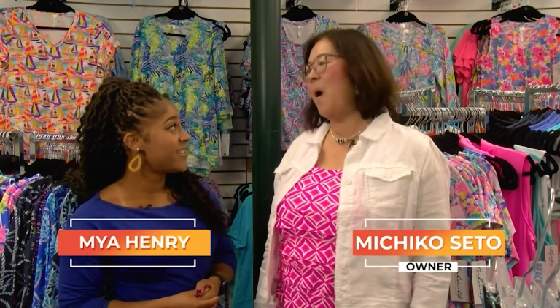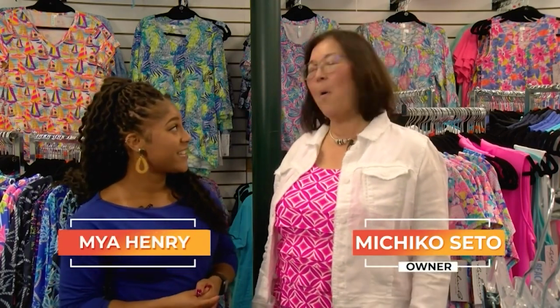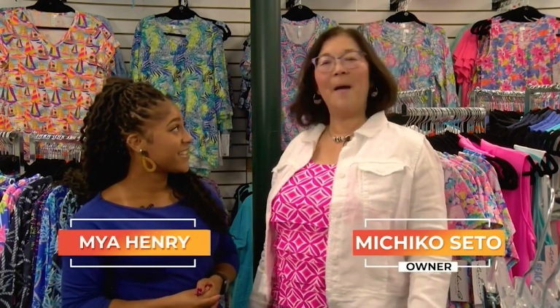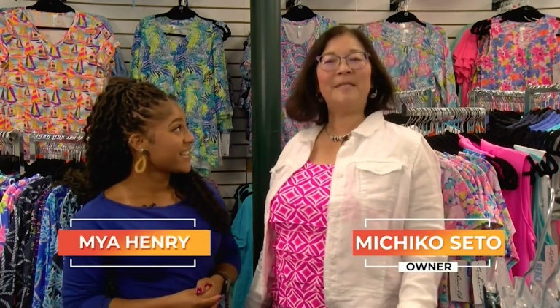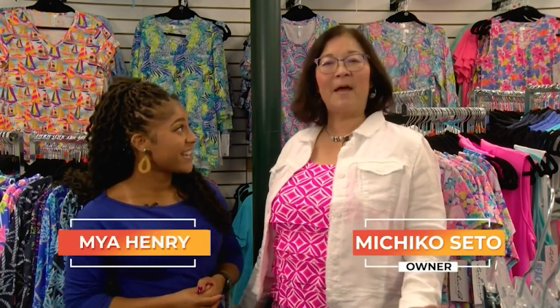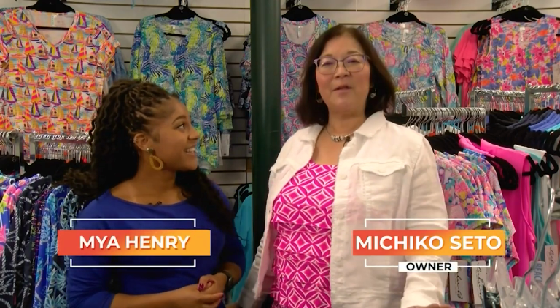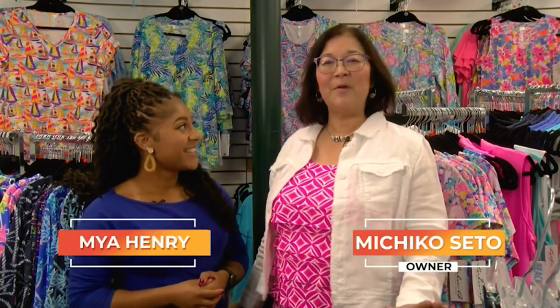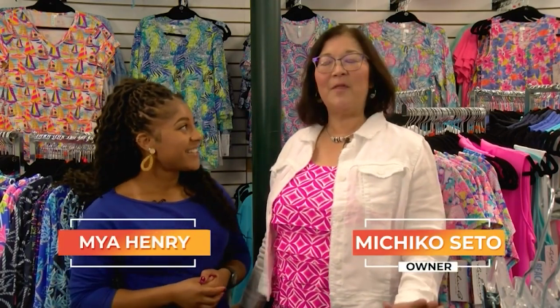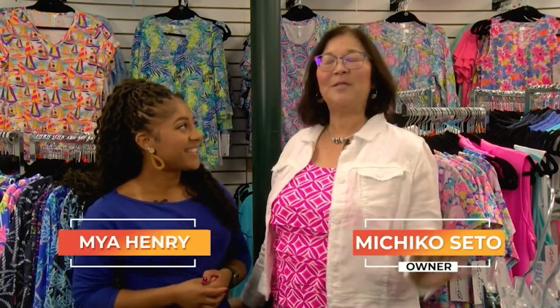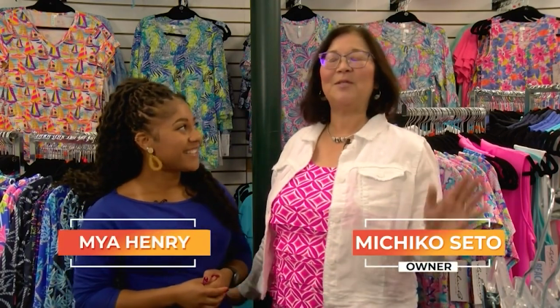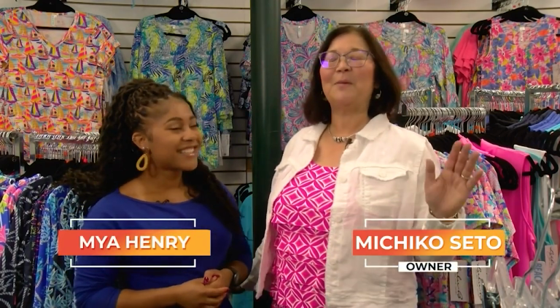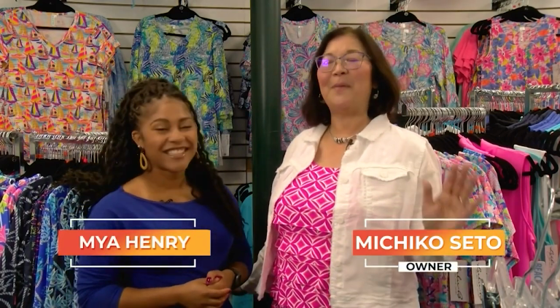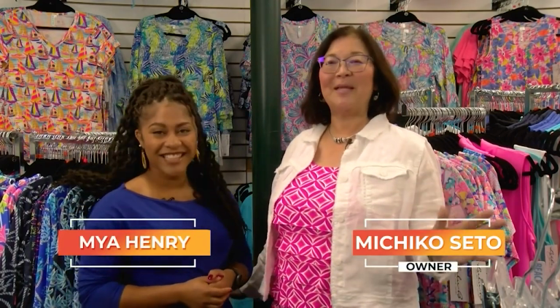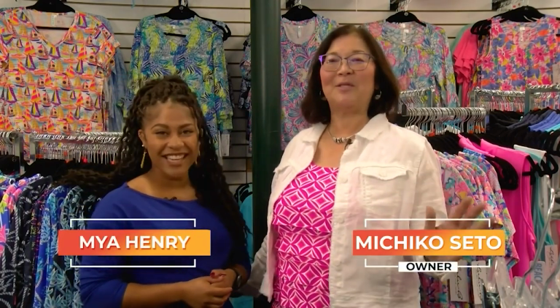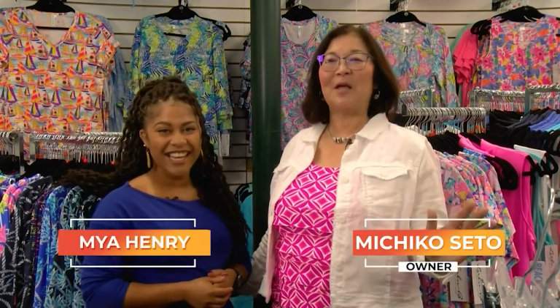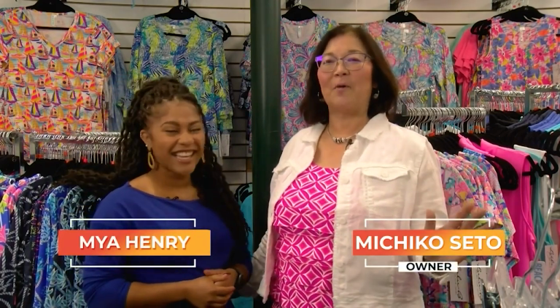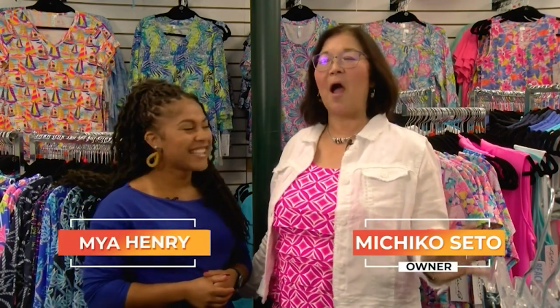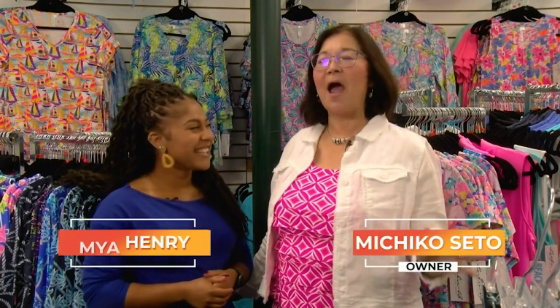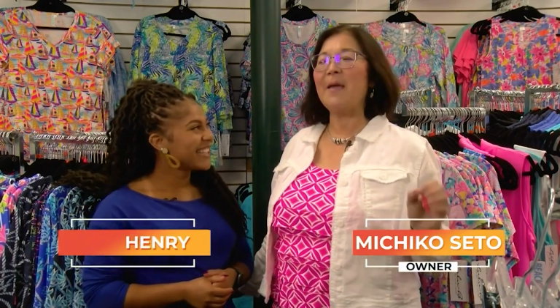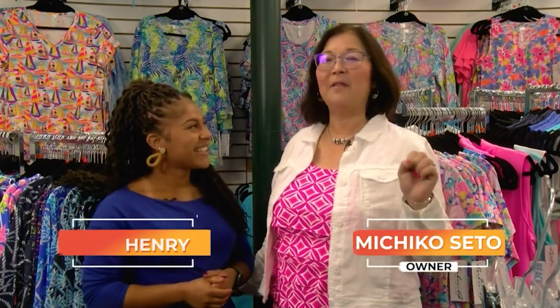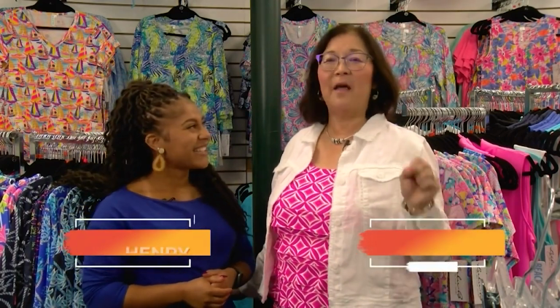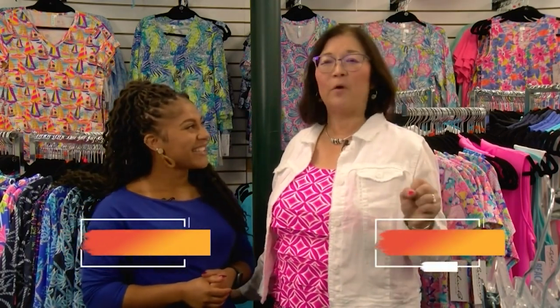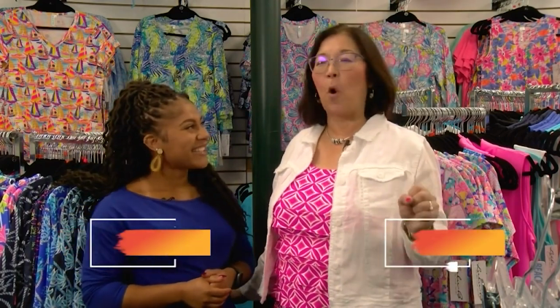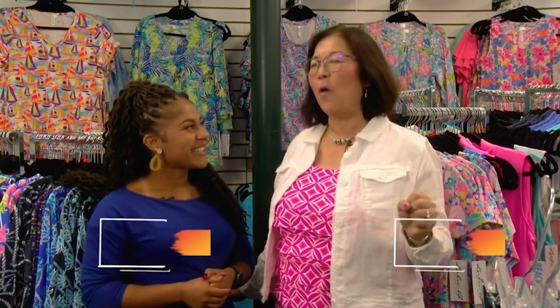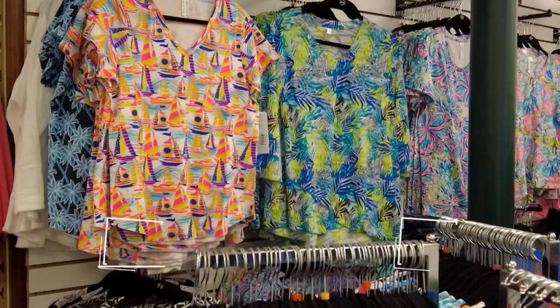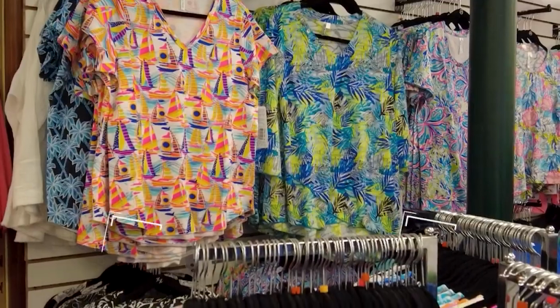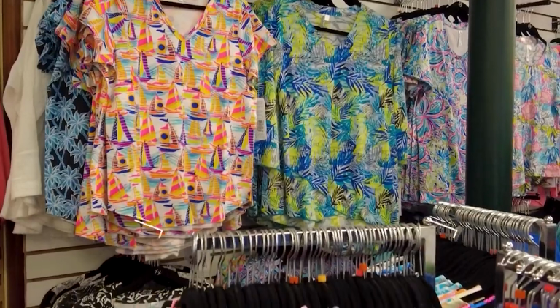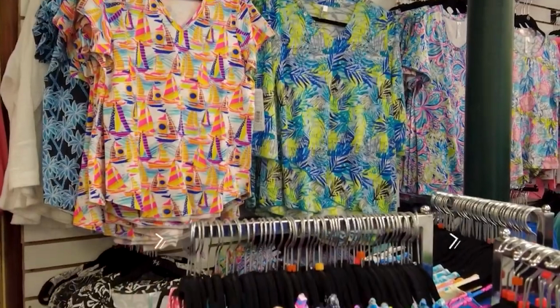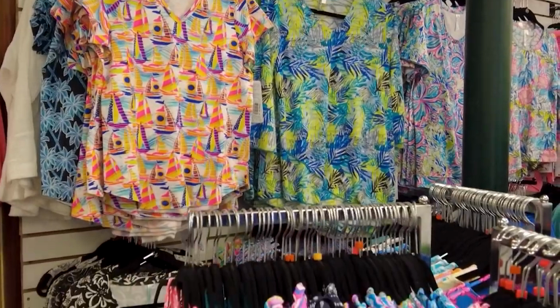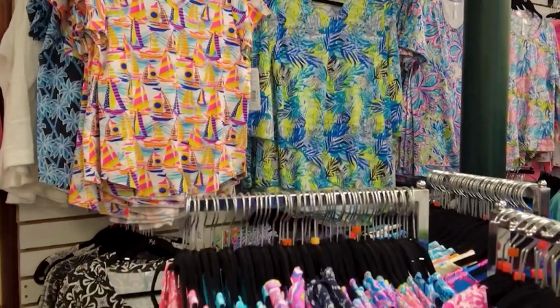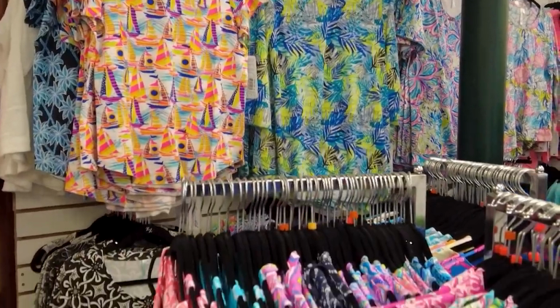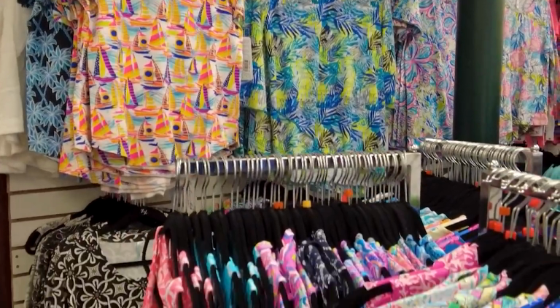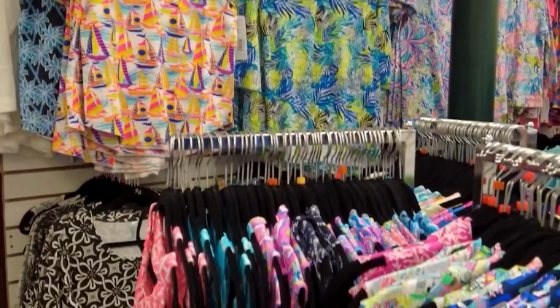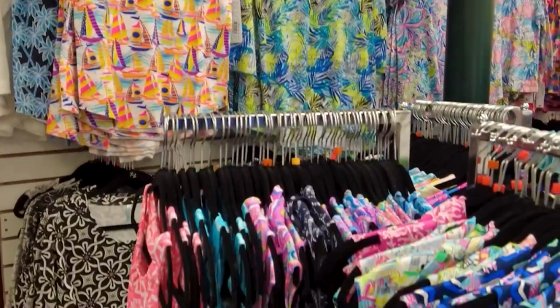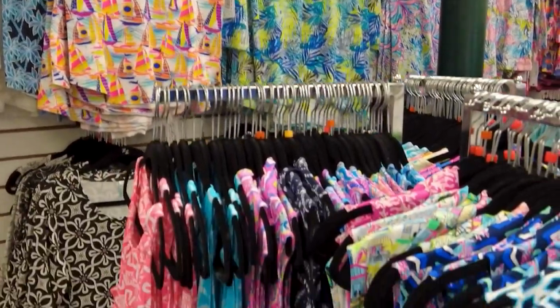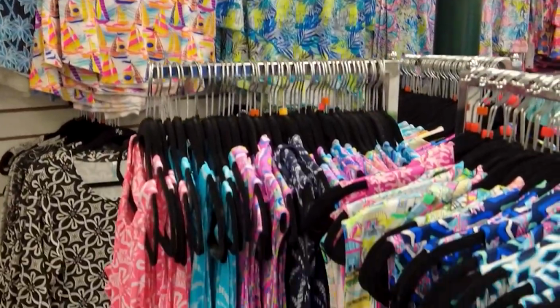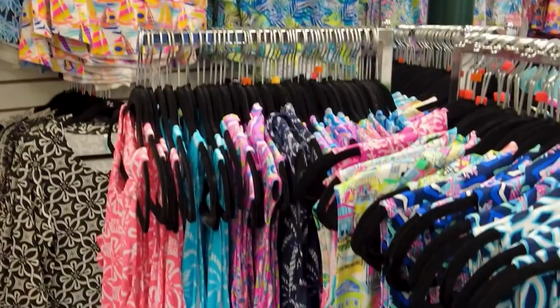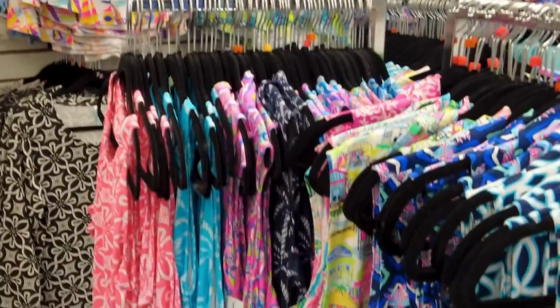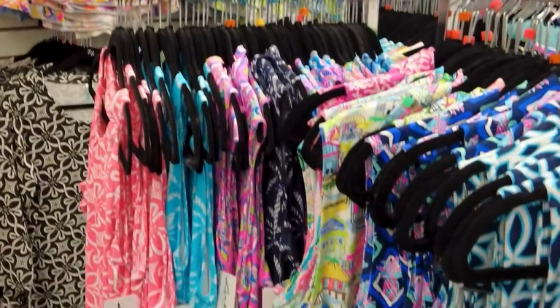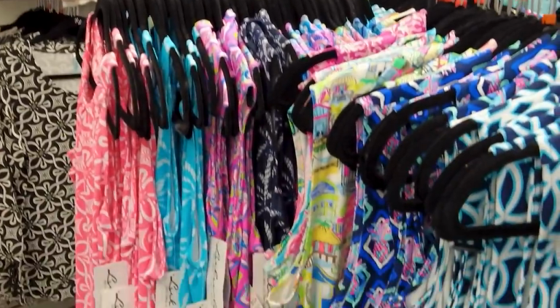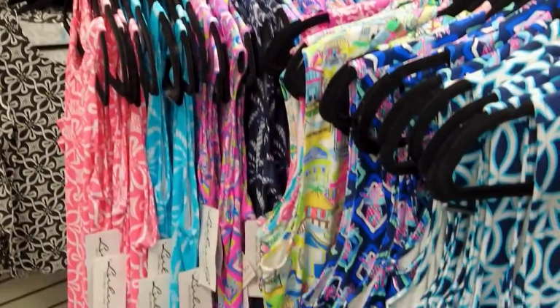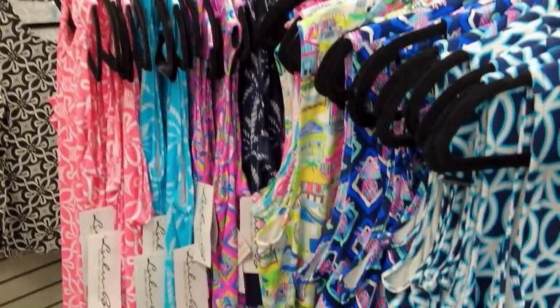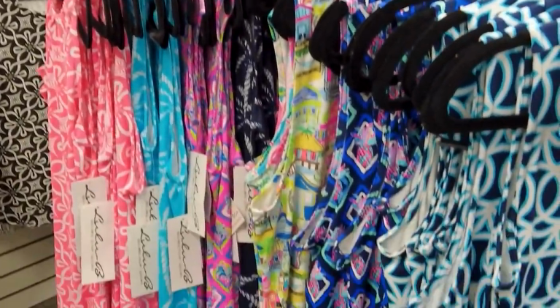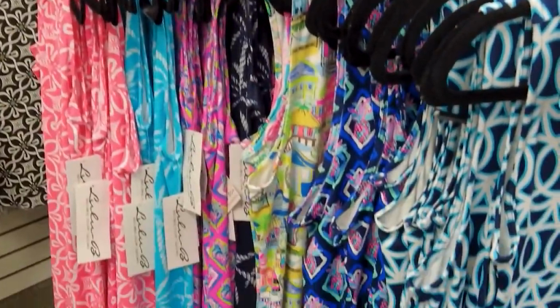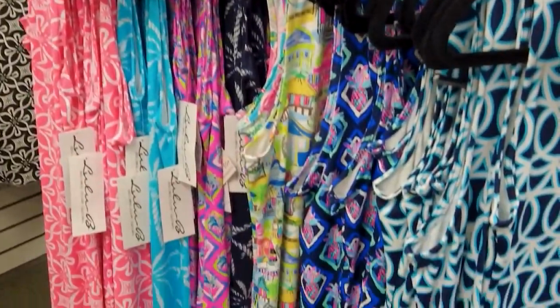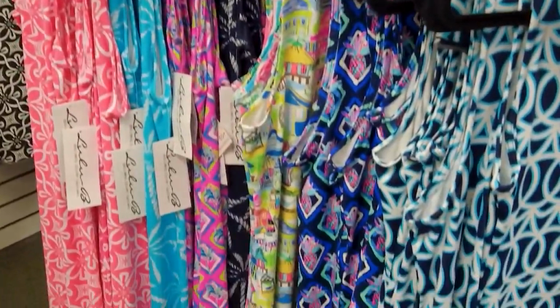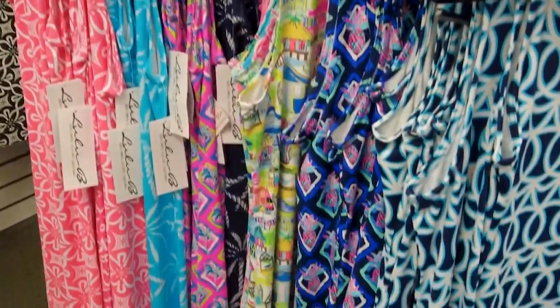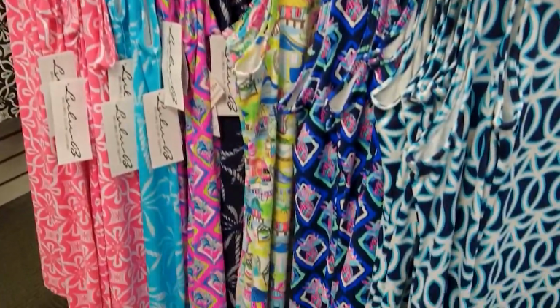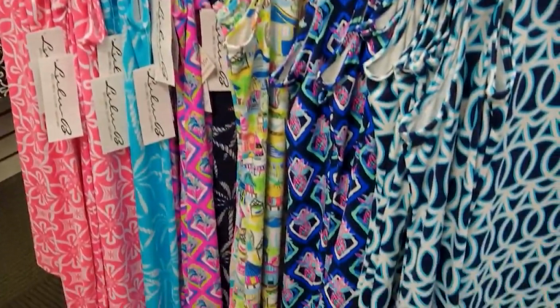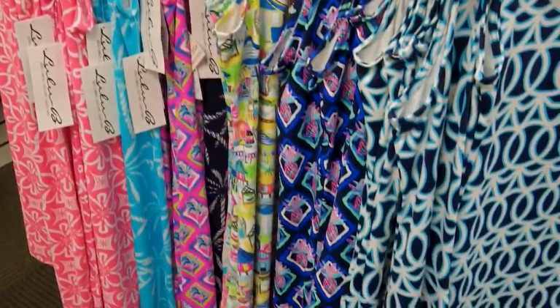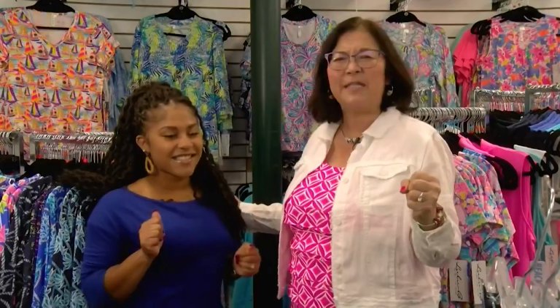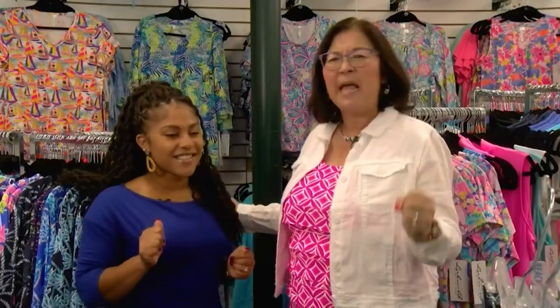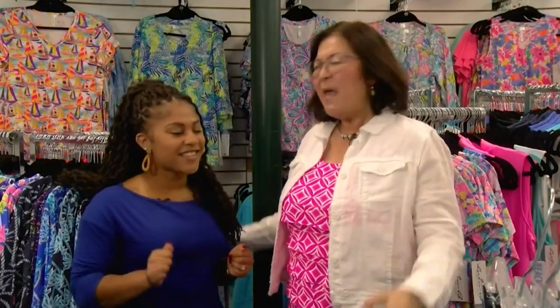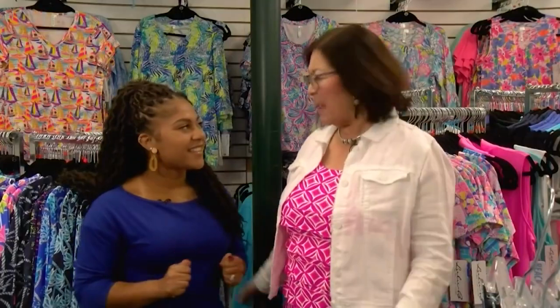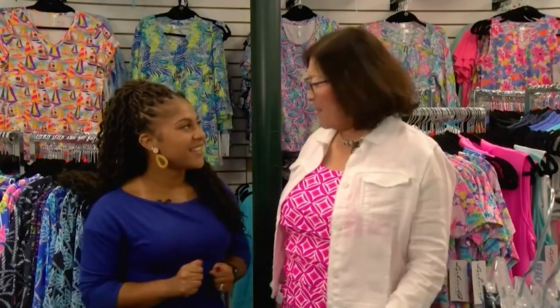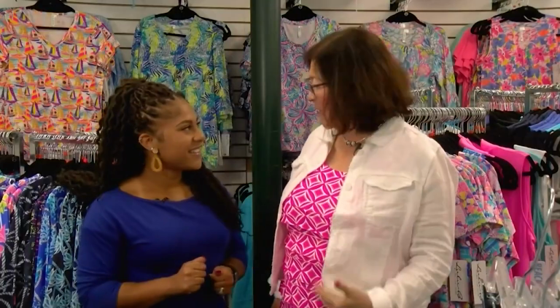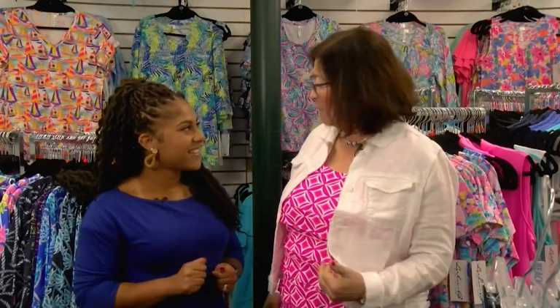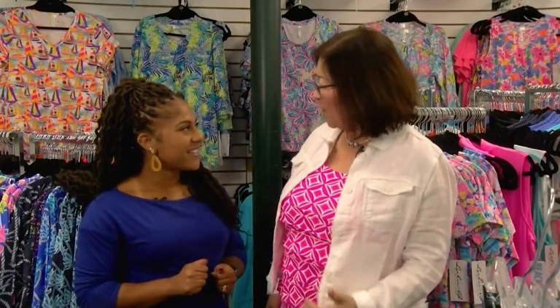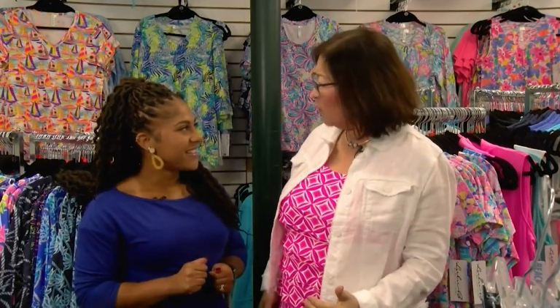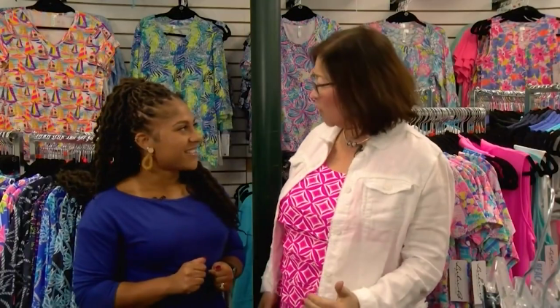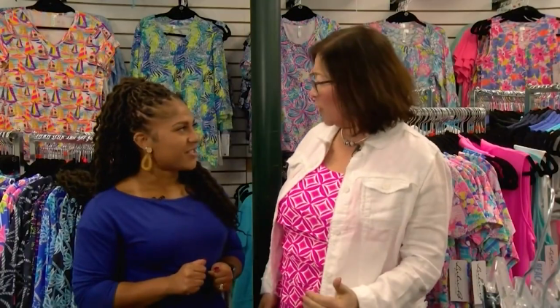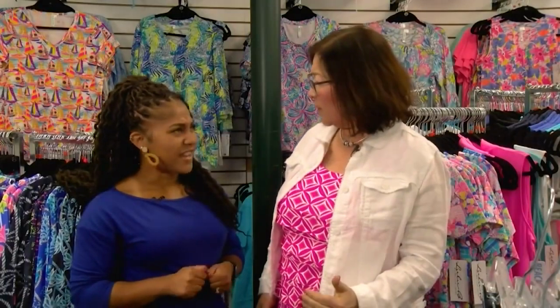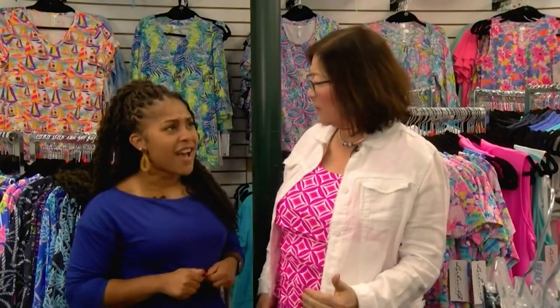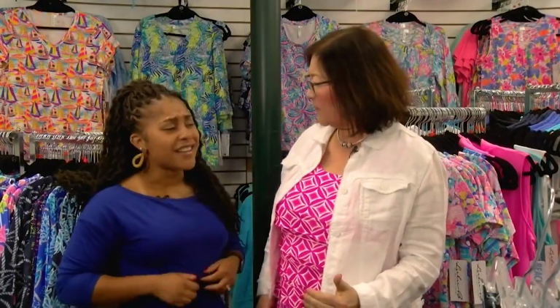I'm telling you, this is the best summer. I am loving all the colors — even growing up, the hot pinks, the bright colors that make you feel good.